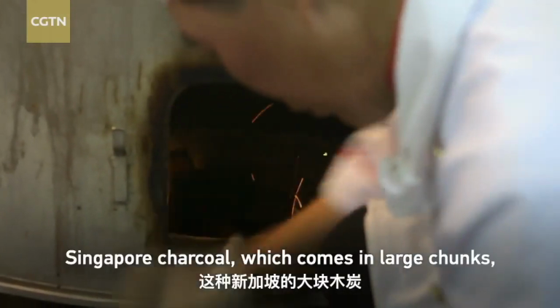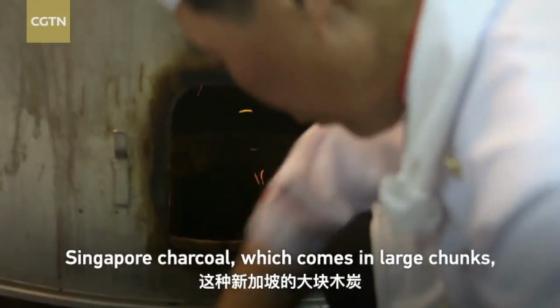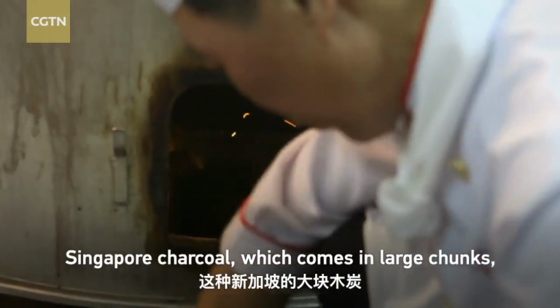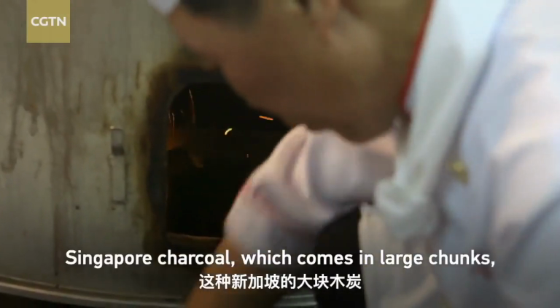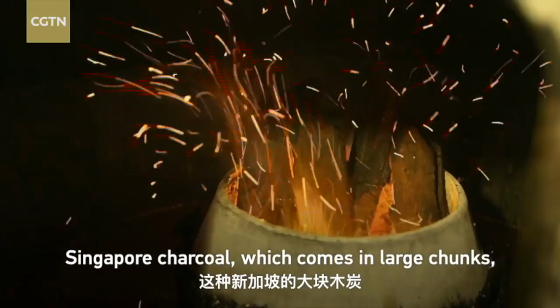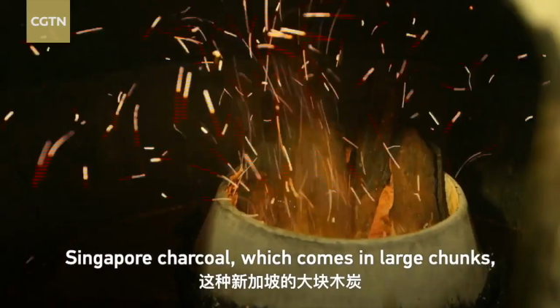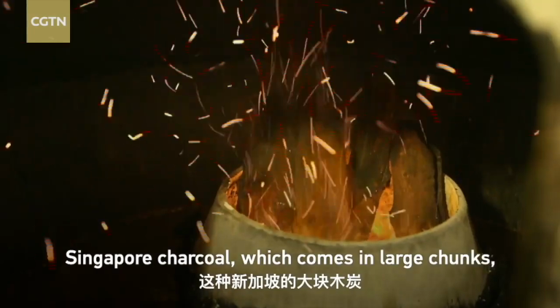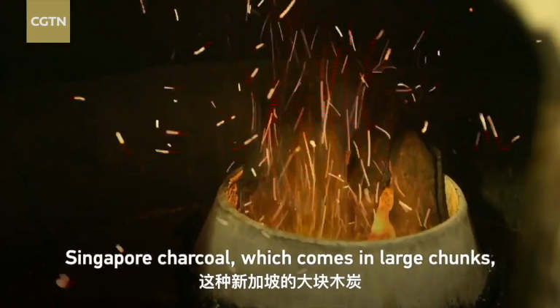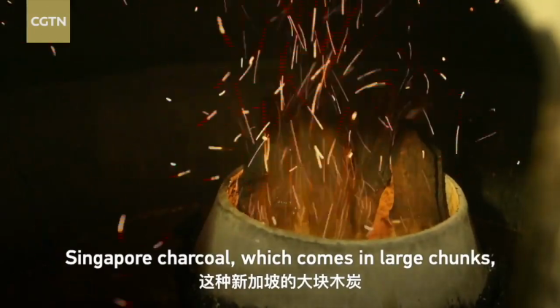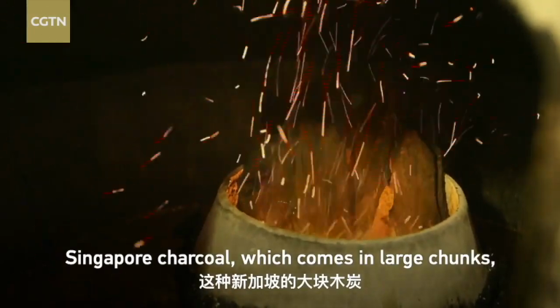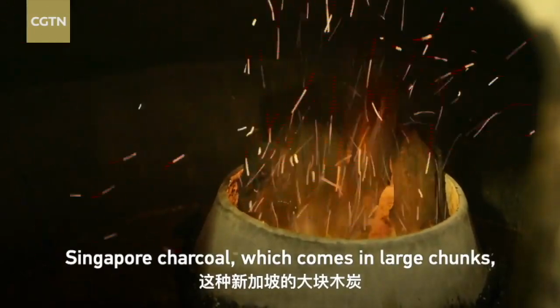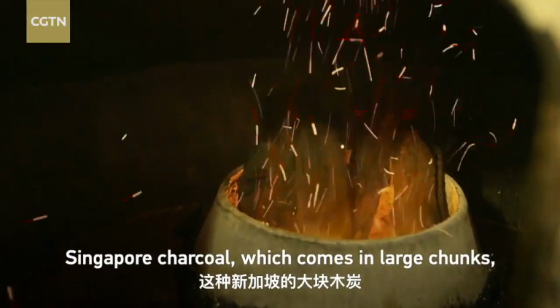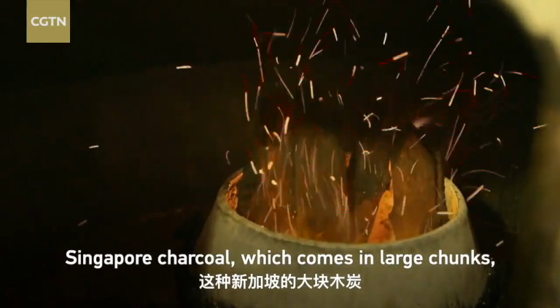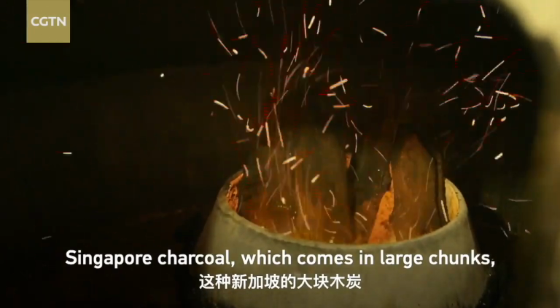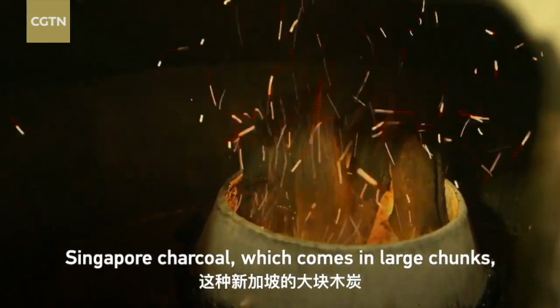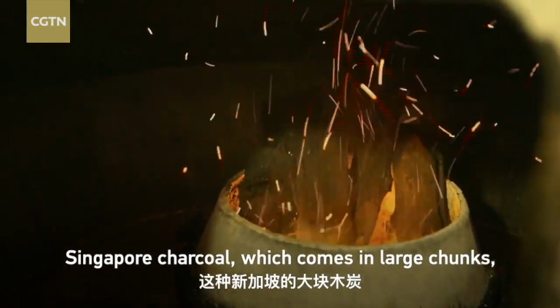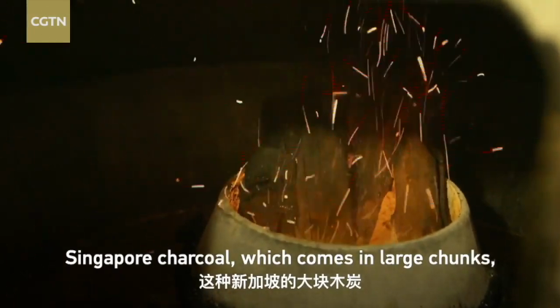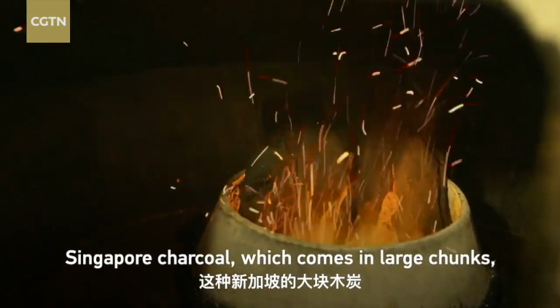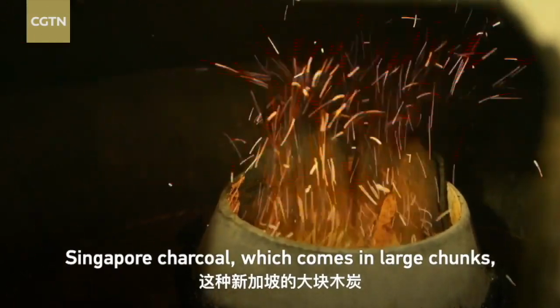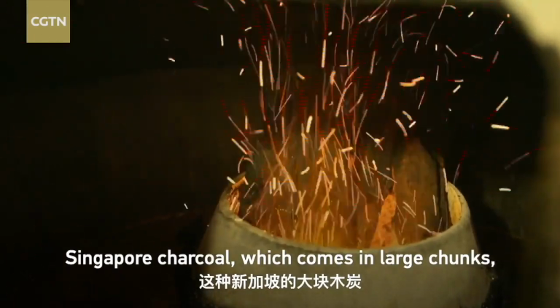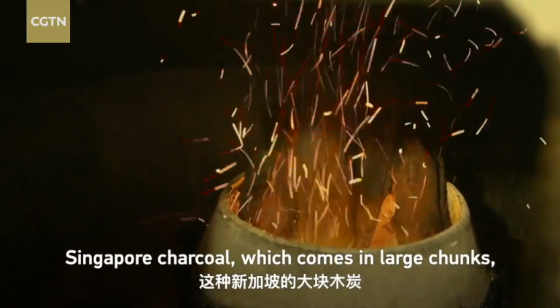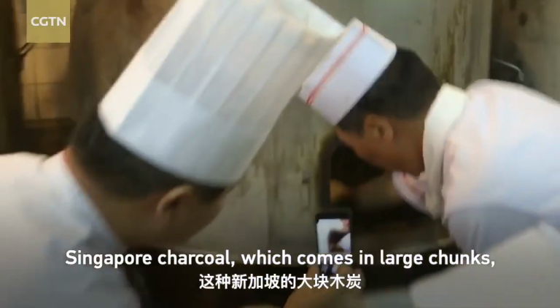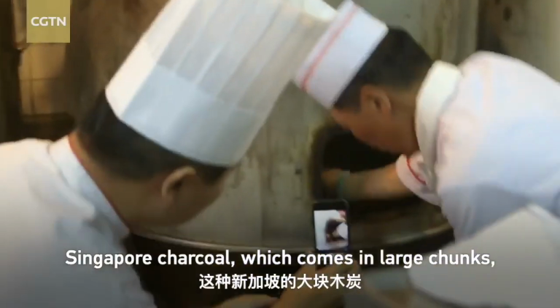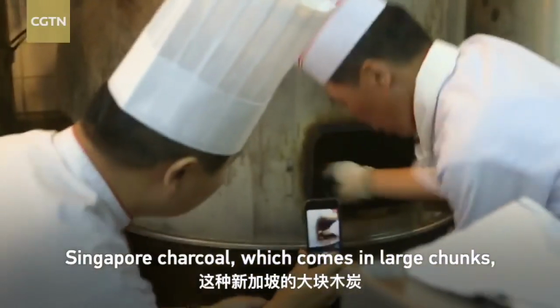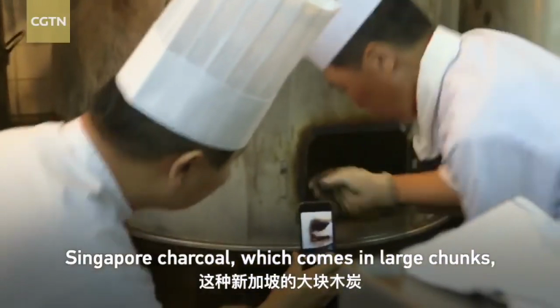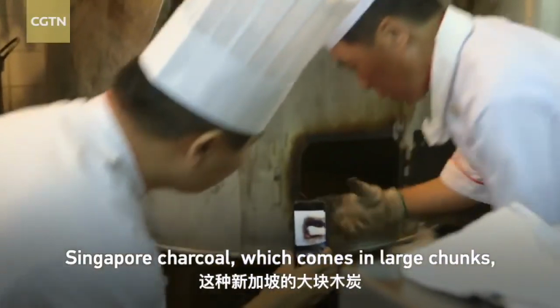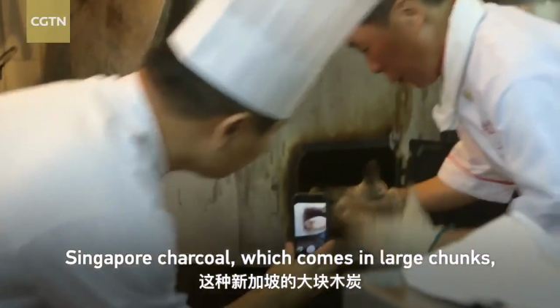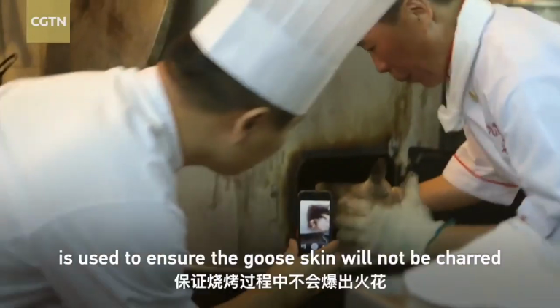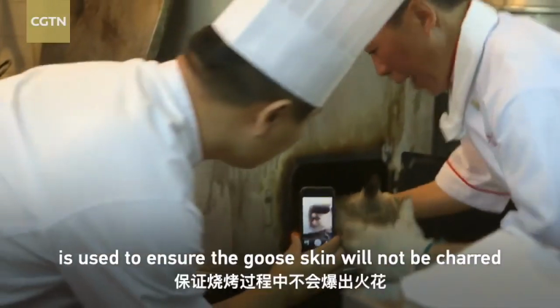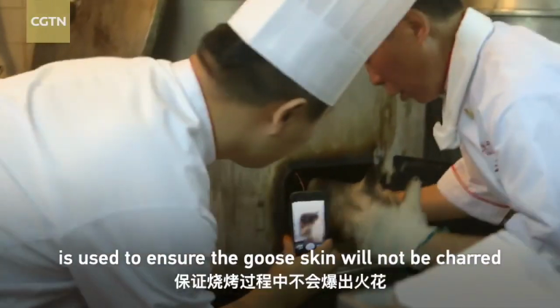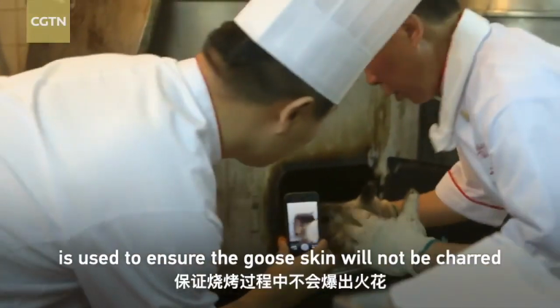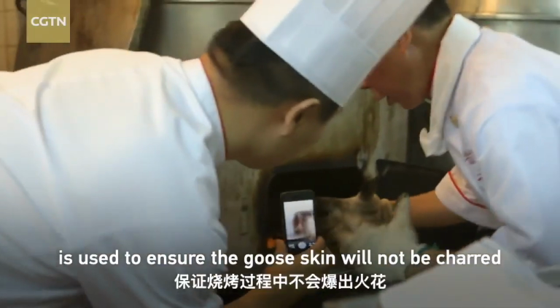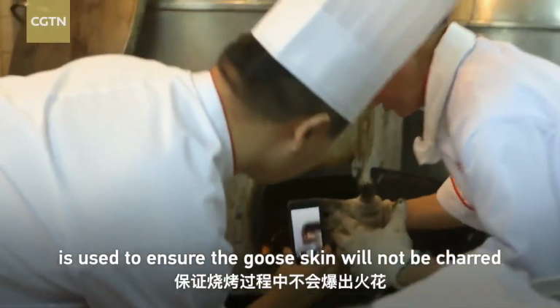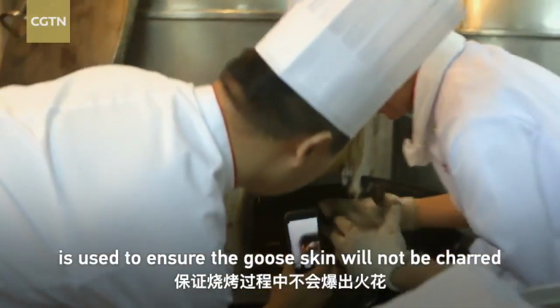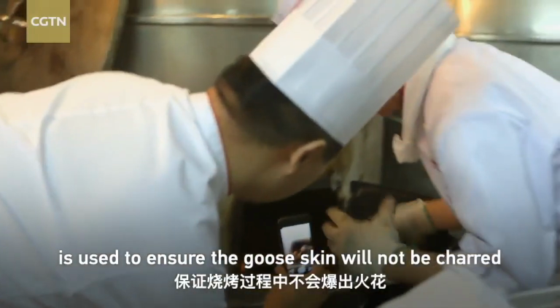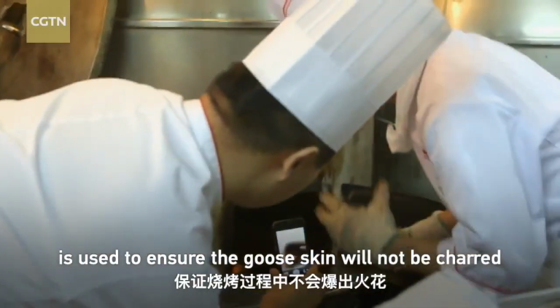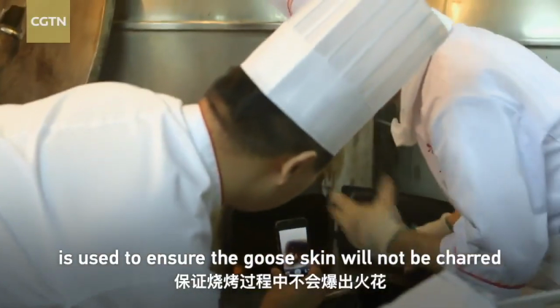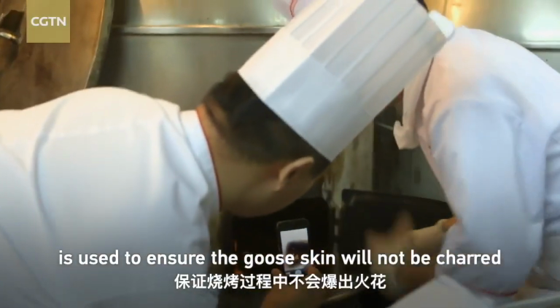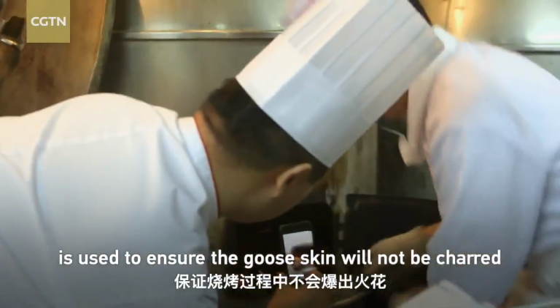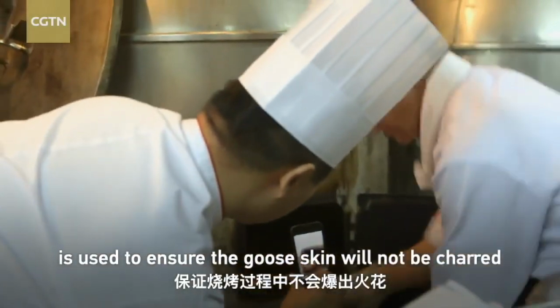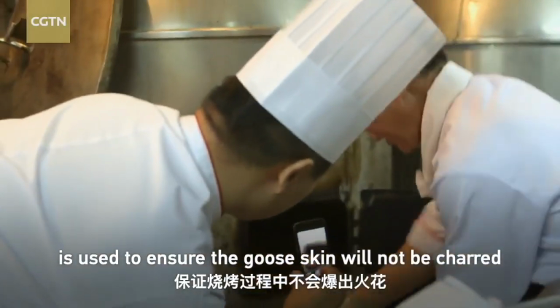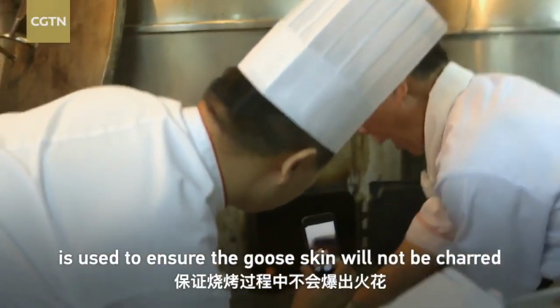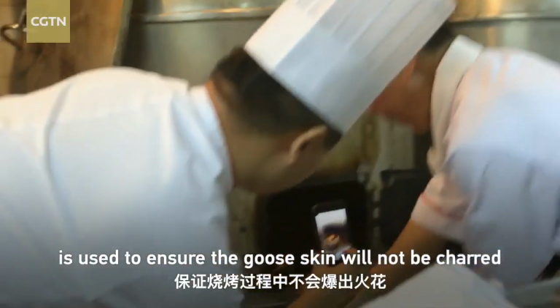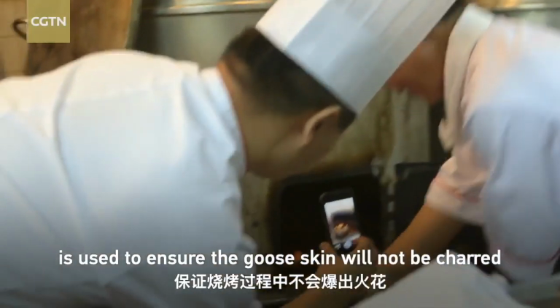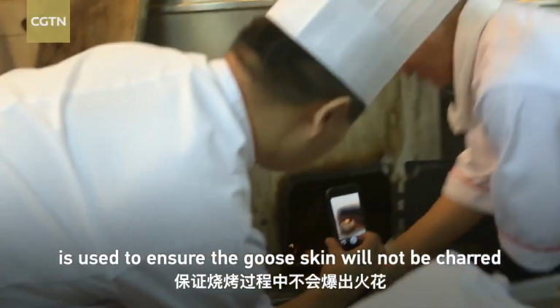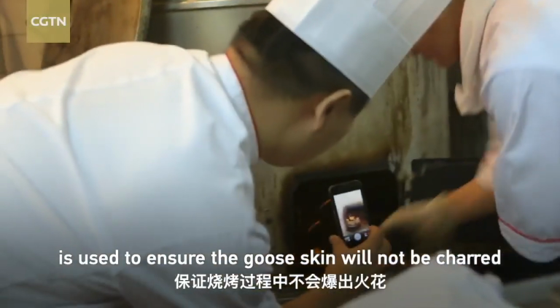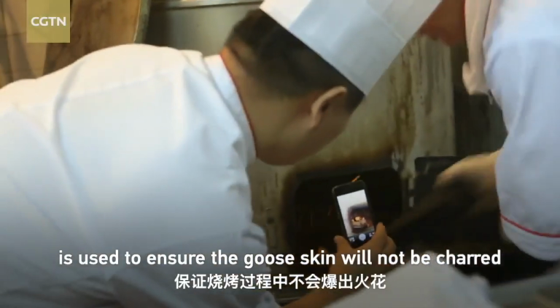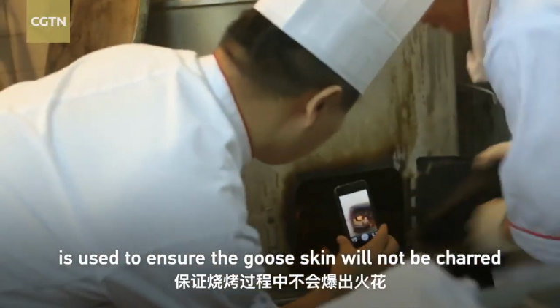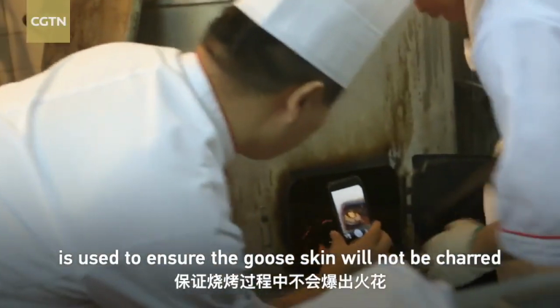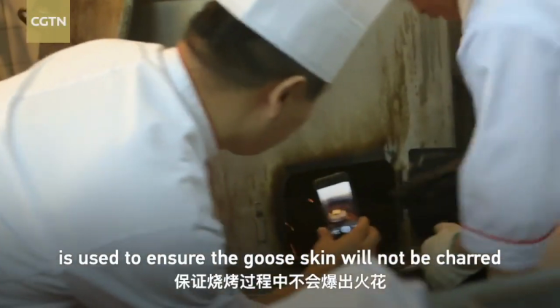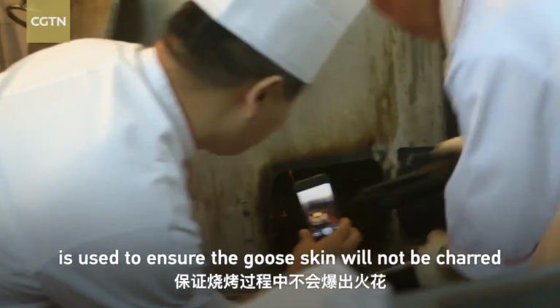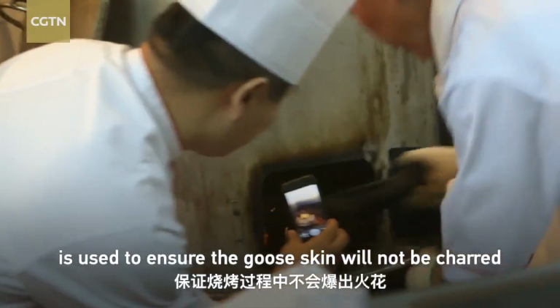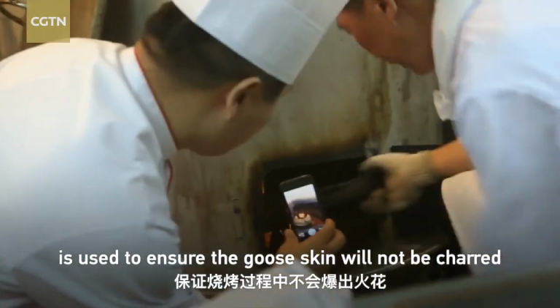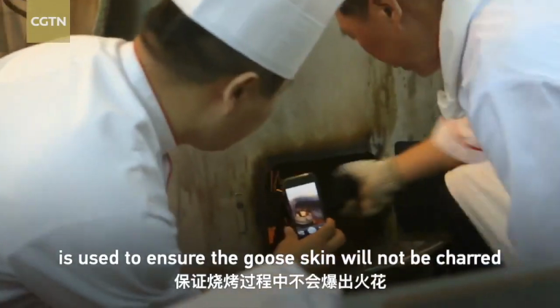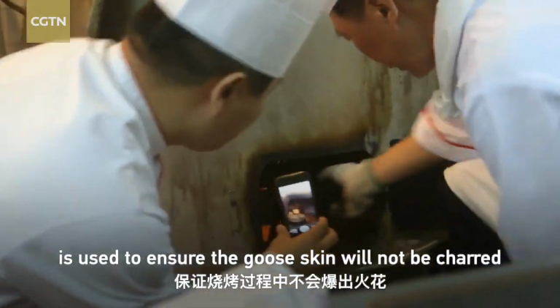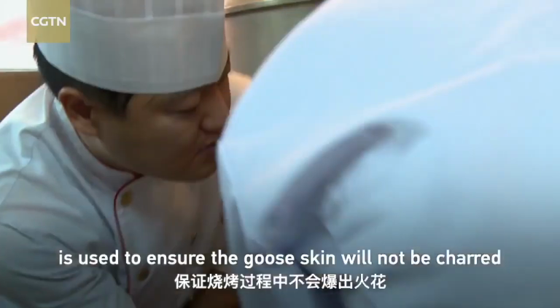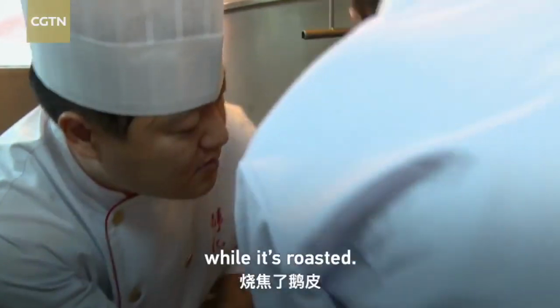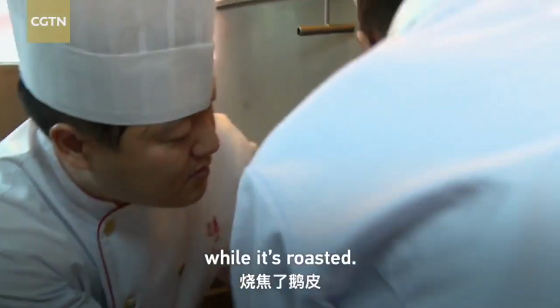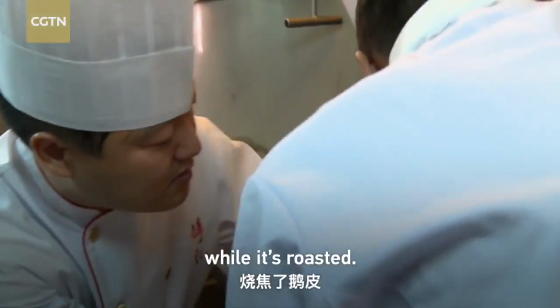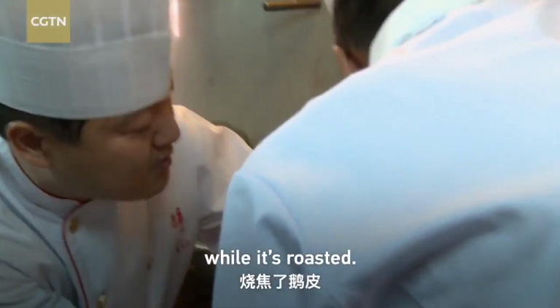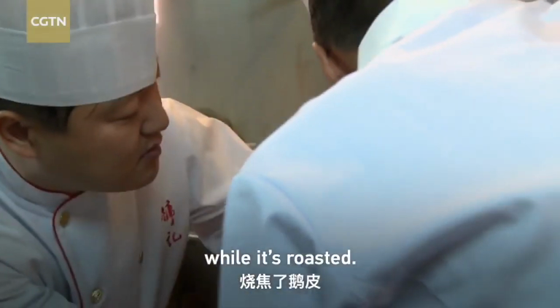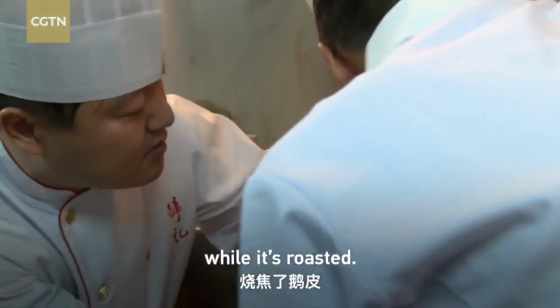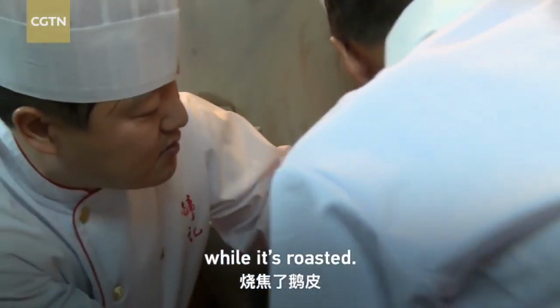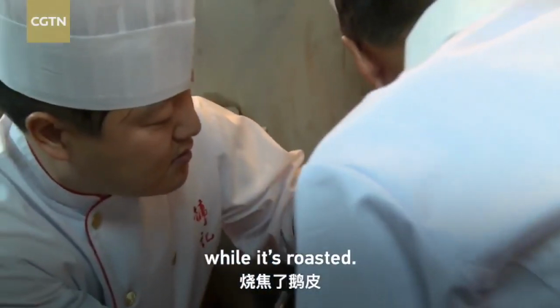Singapore charcoal, which comes in large chunks, is used to ensure the goose skin will not be charred while it is roasted.